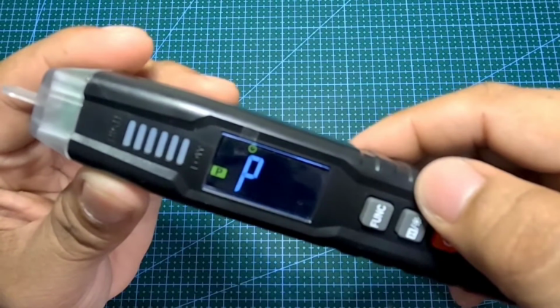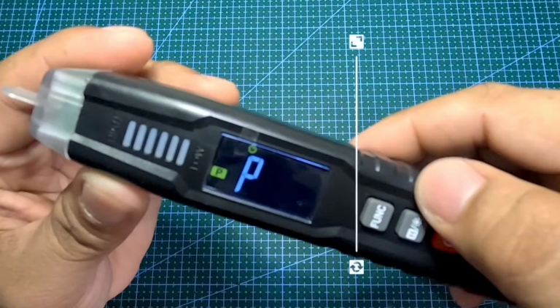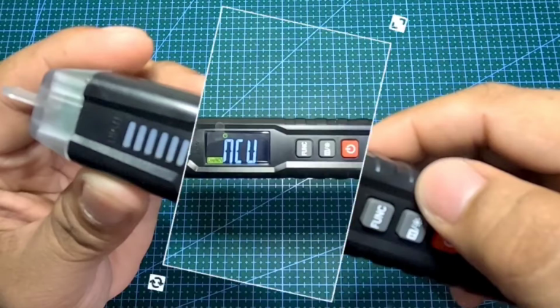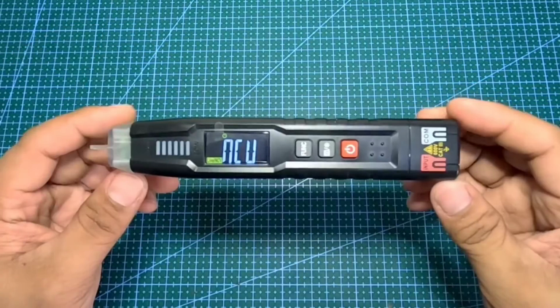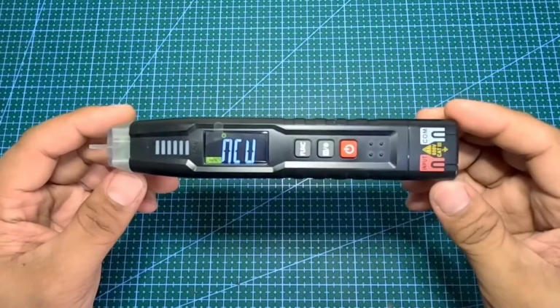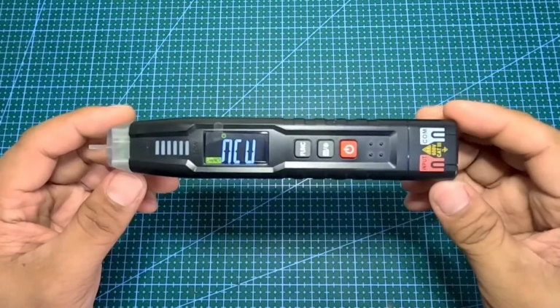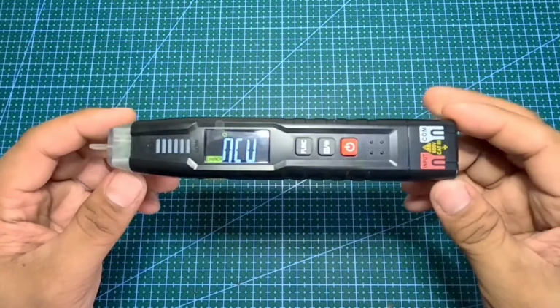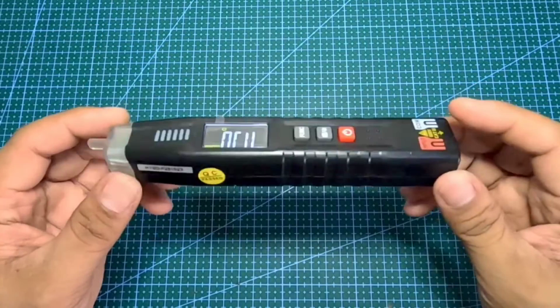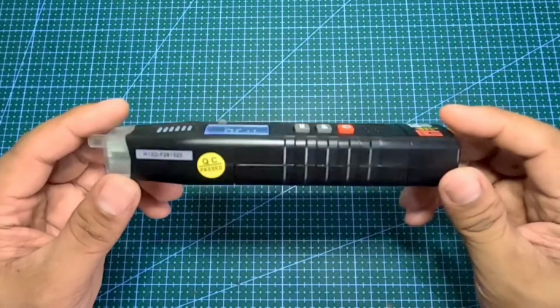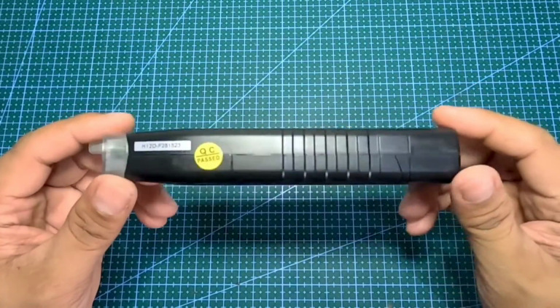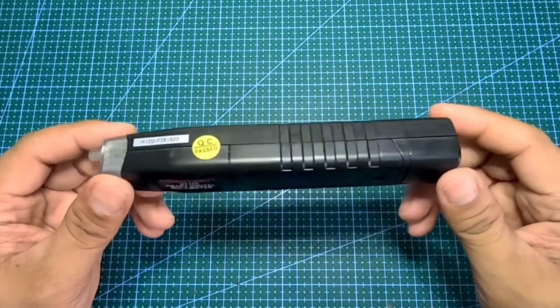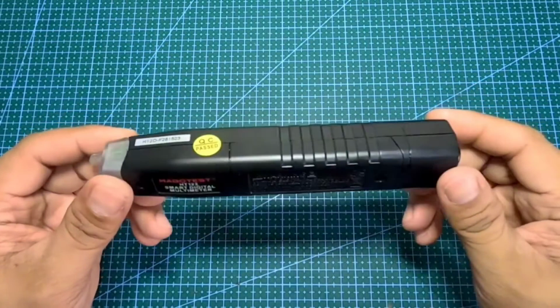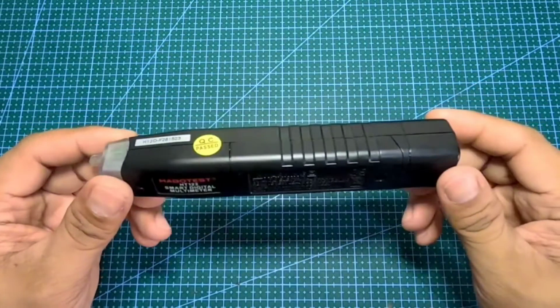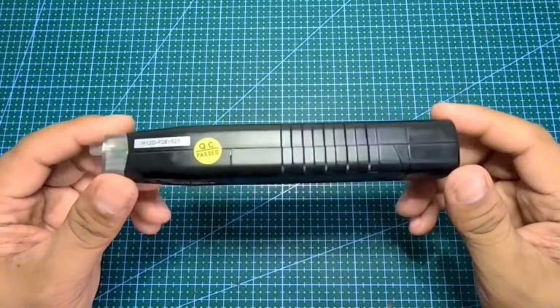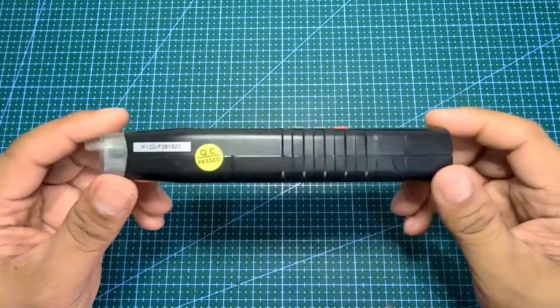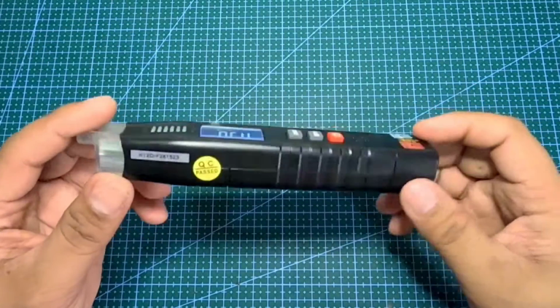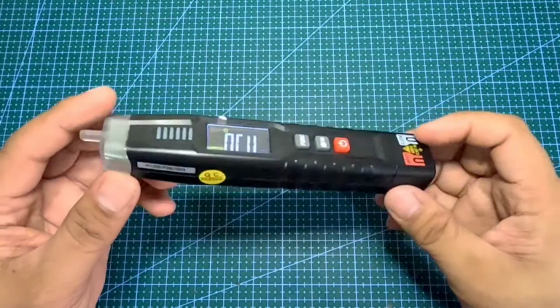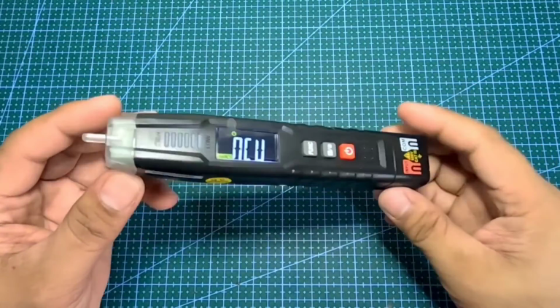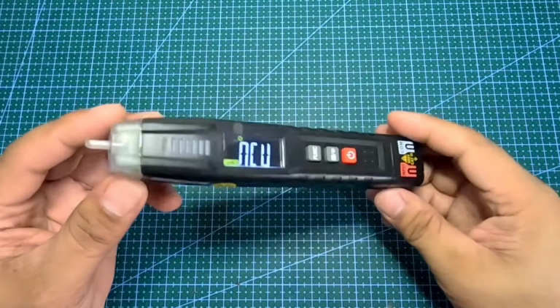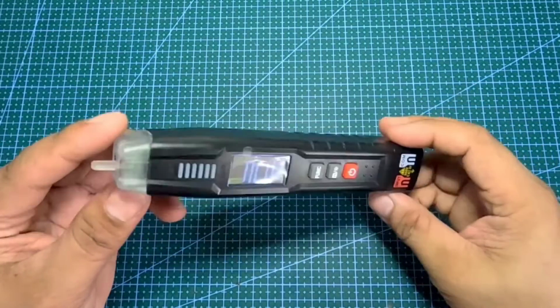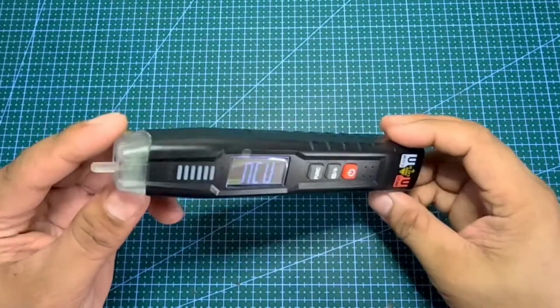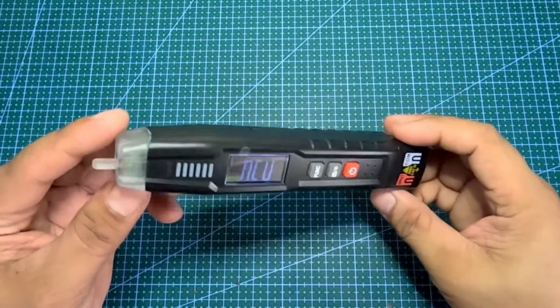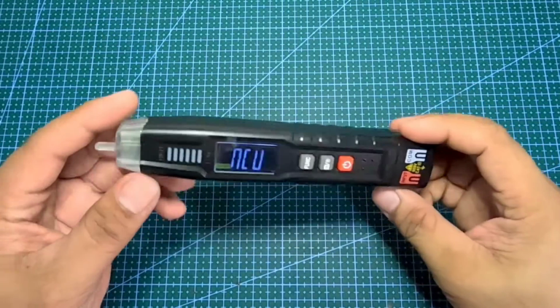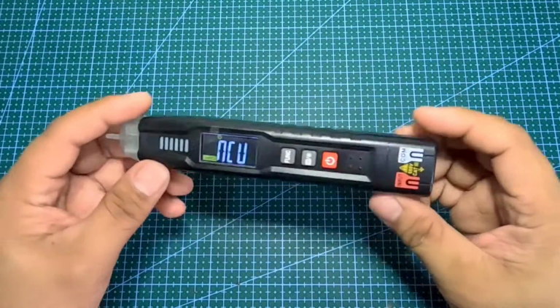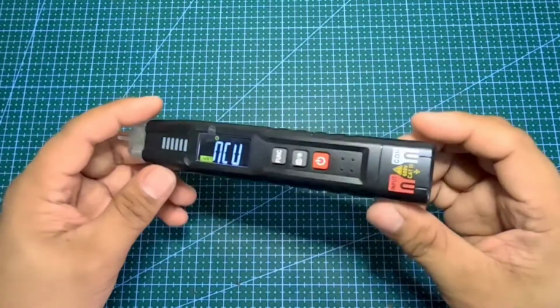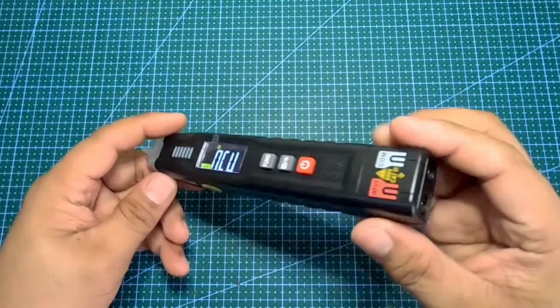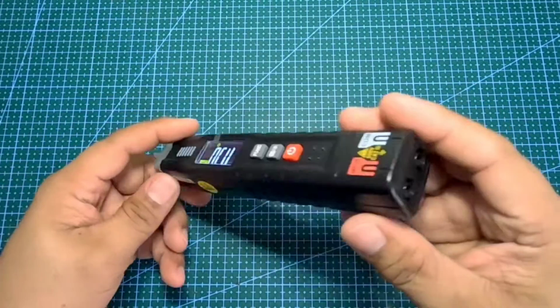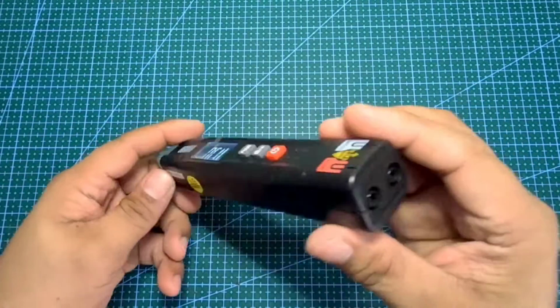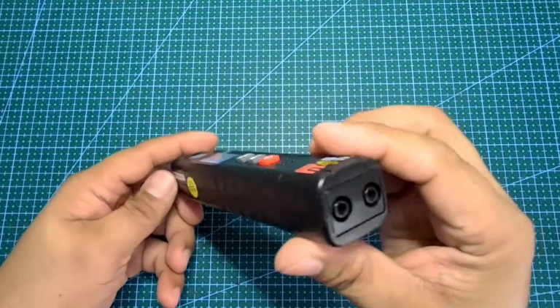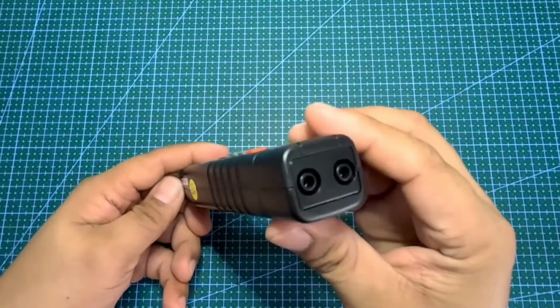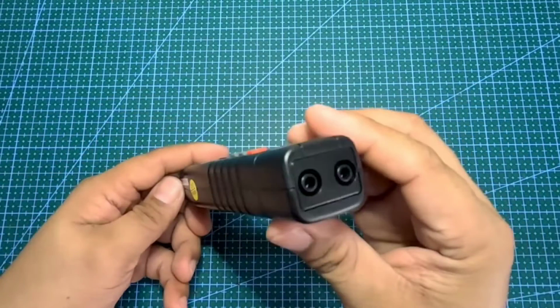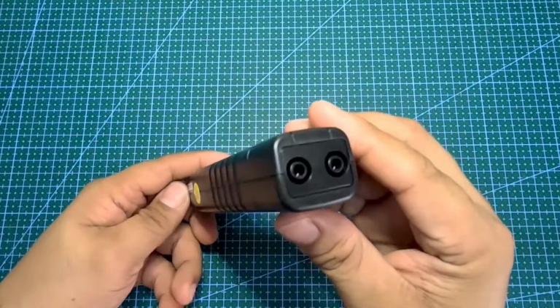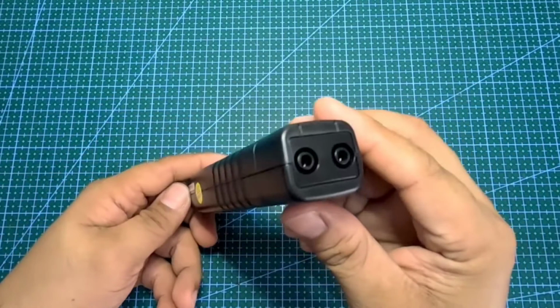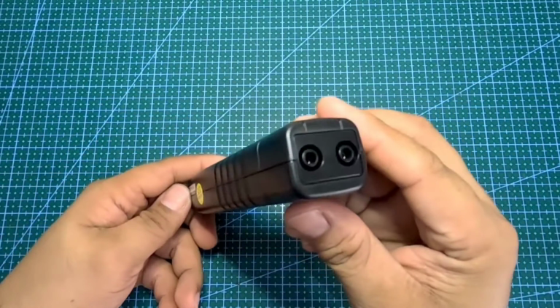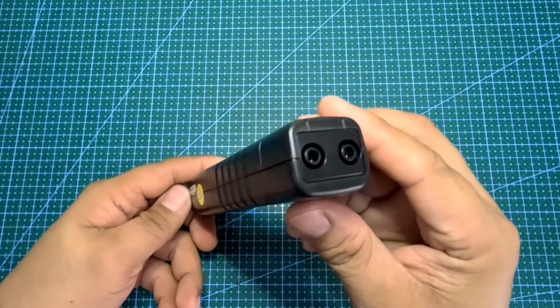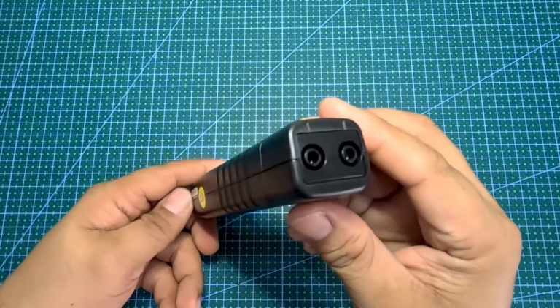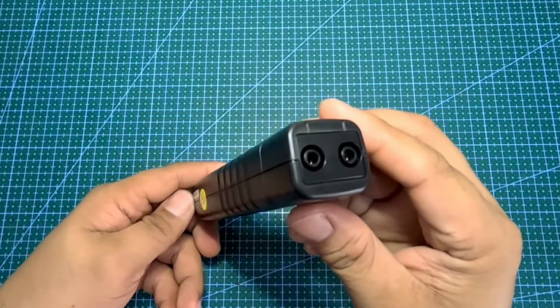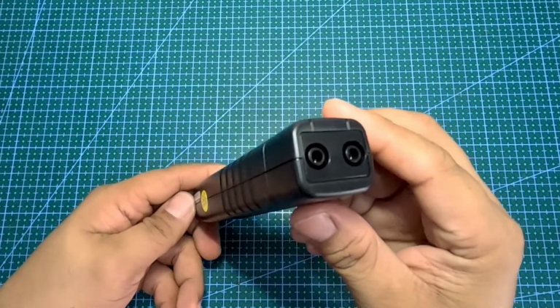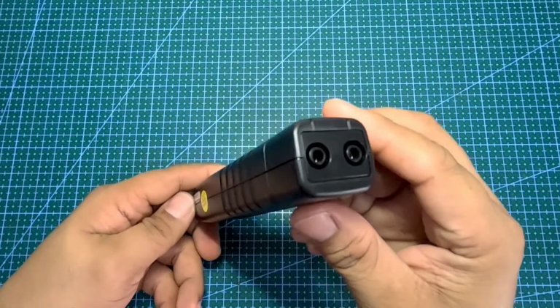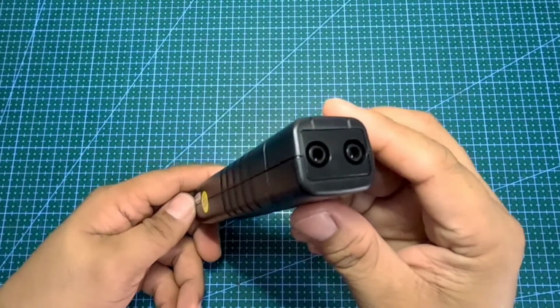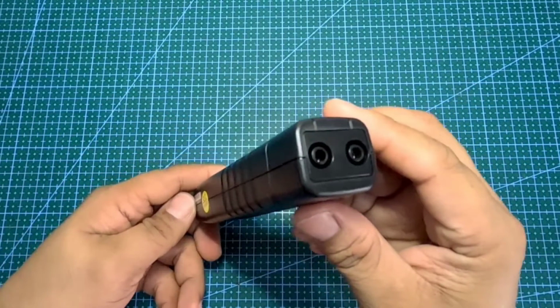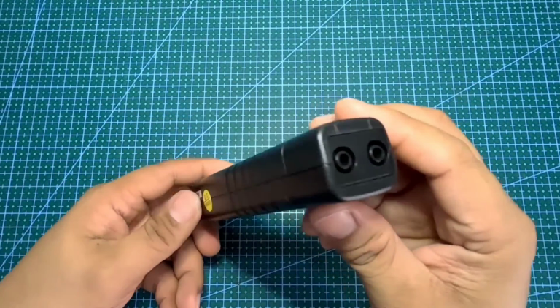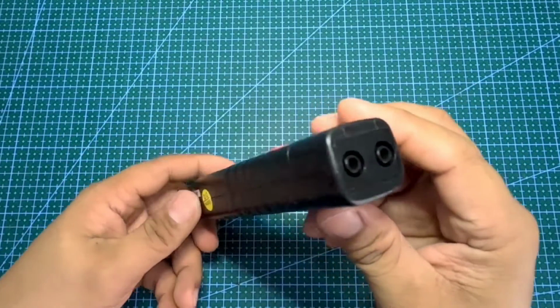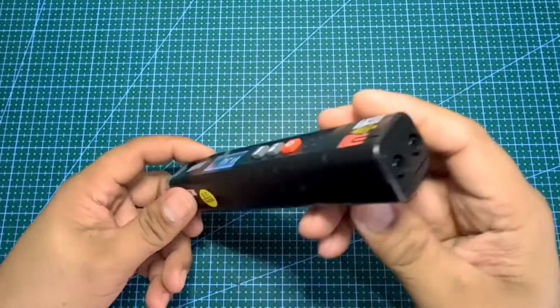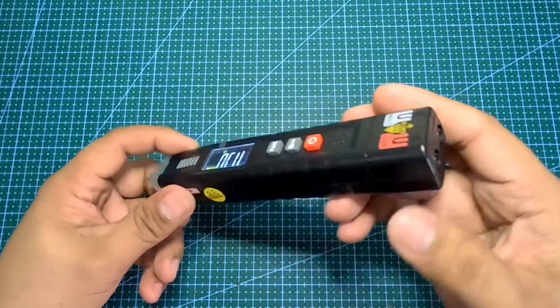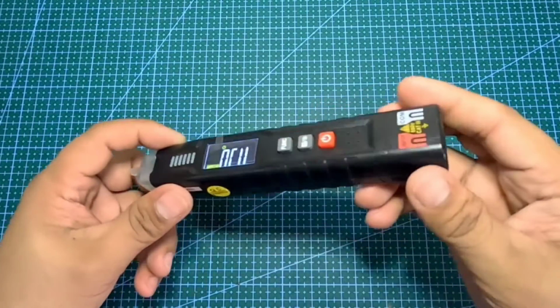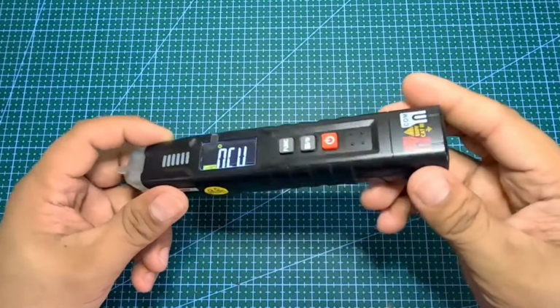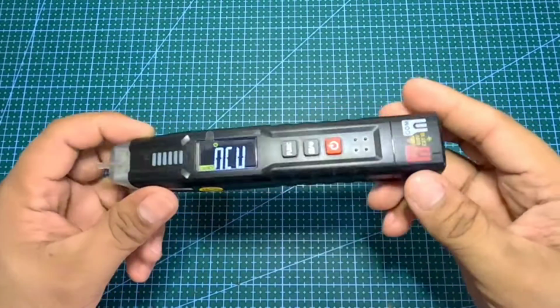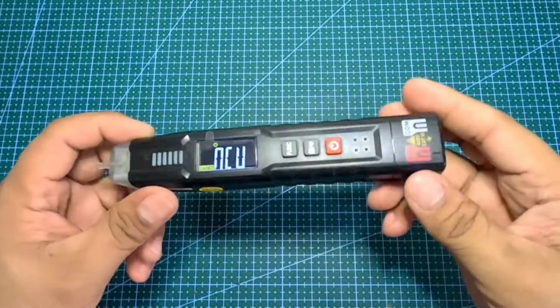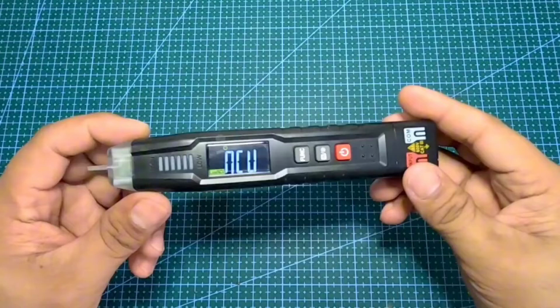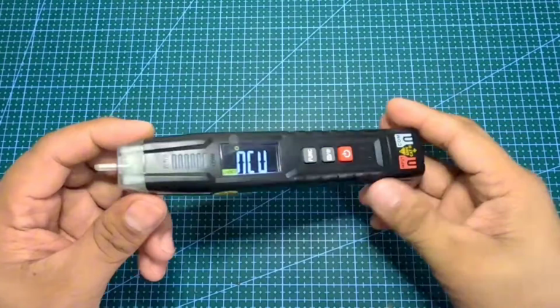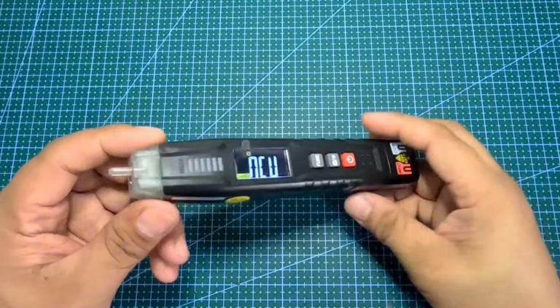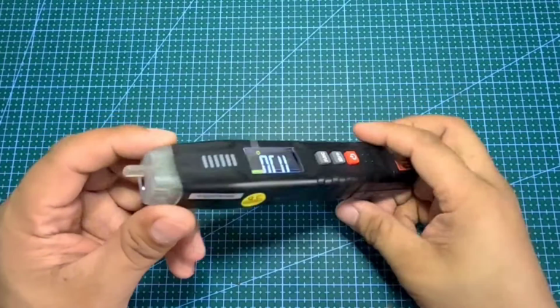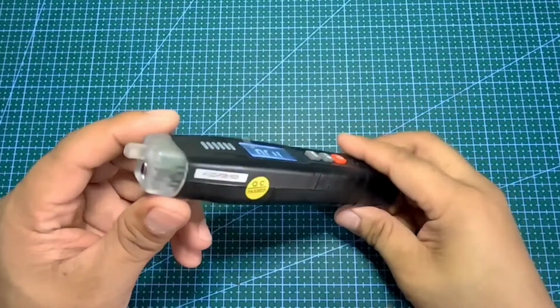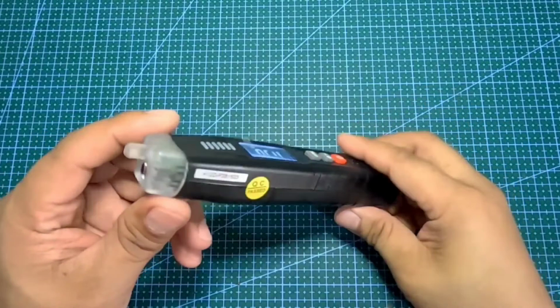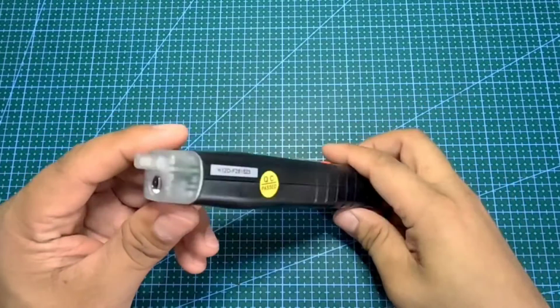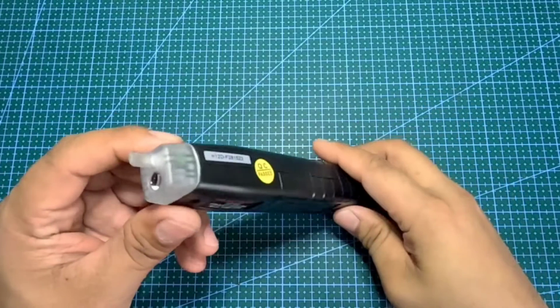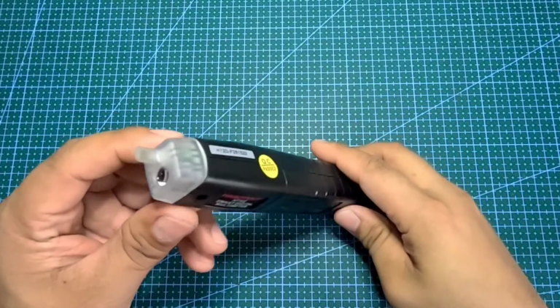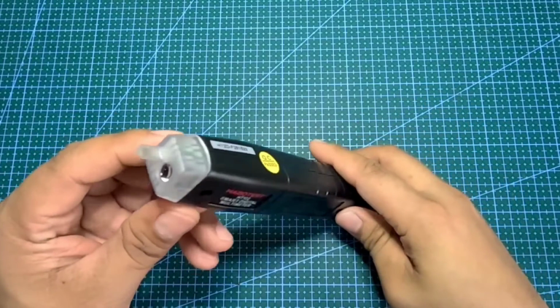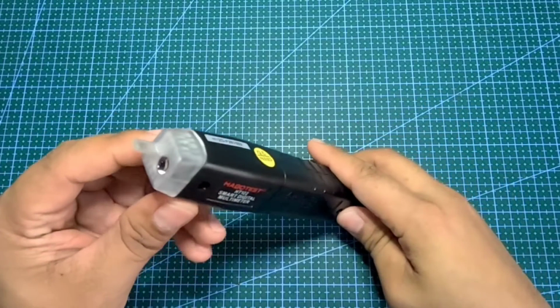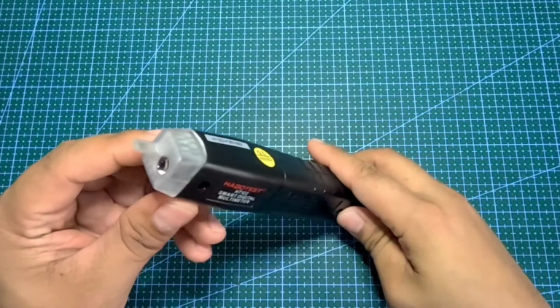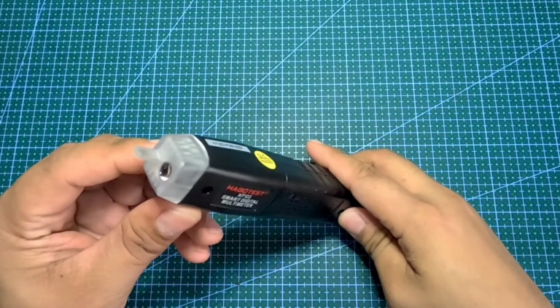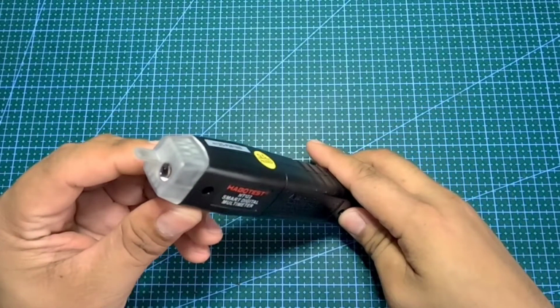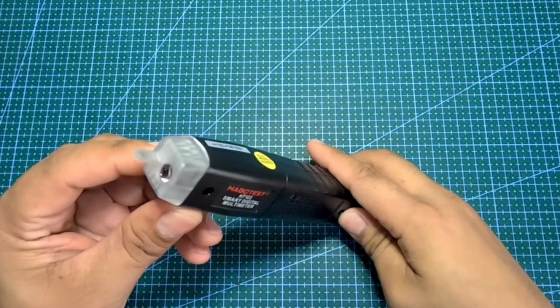Kung gusto mo bumili ng Habo test HT122 Smart Digital Multimeter pen type, ilalagay ko ang link sa description.